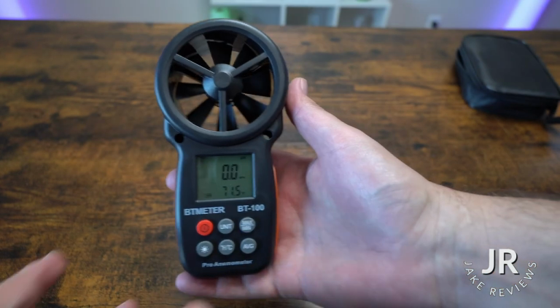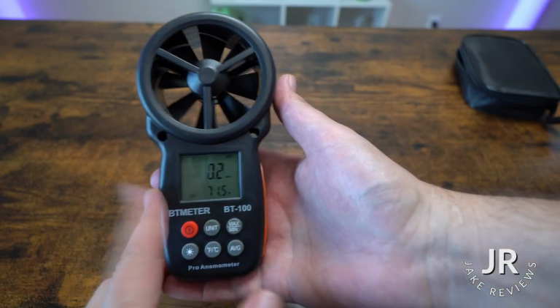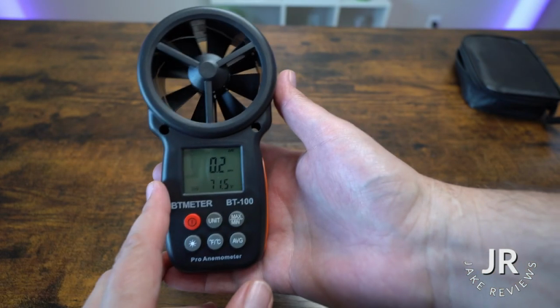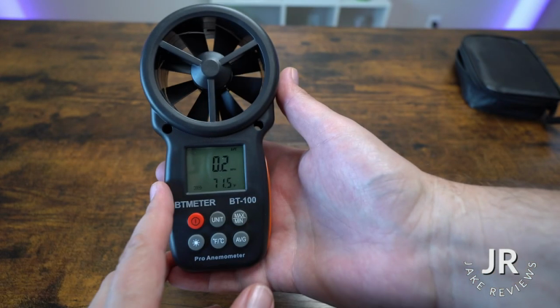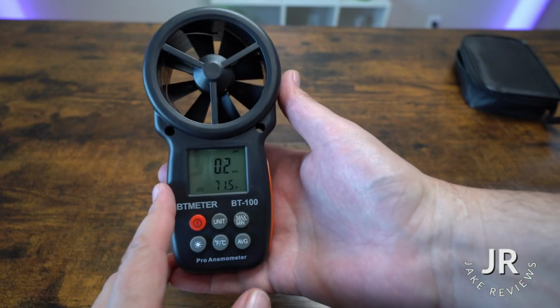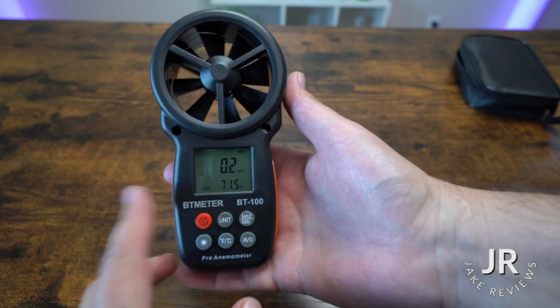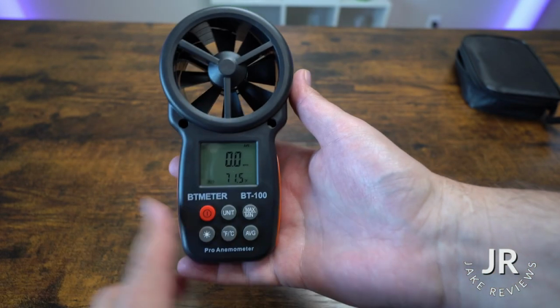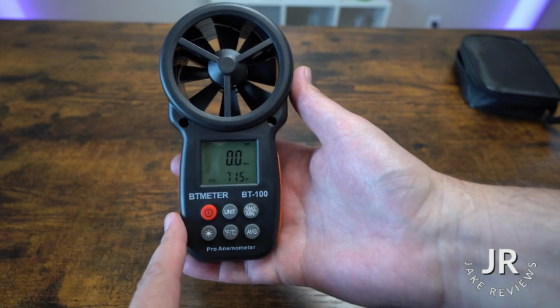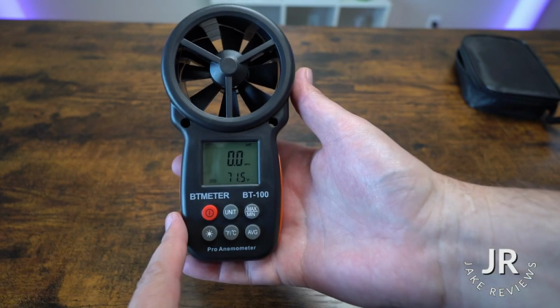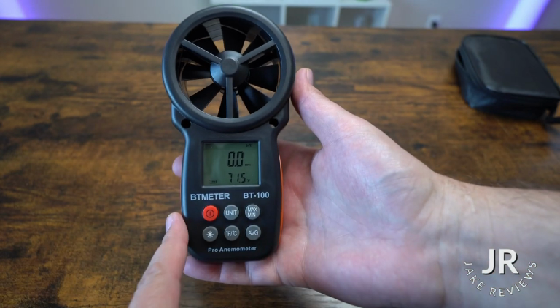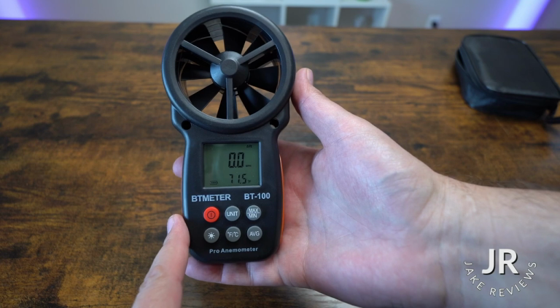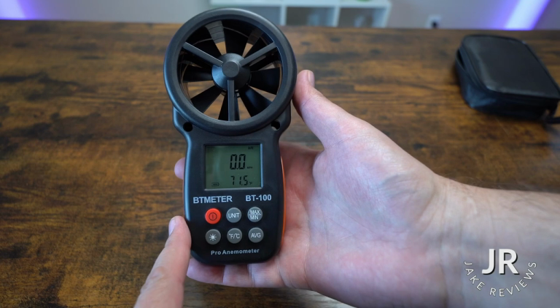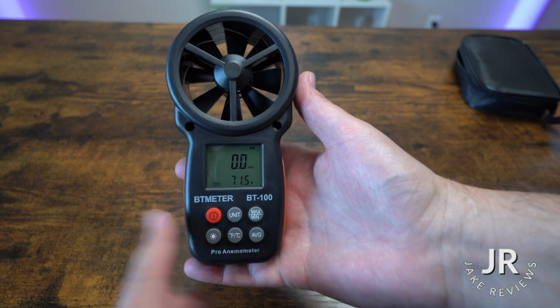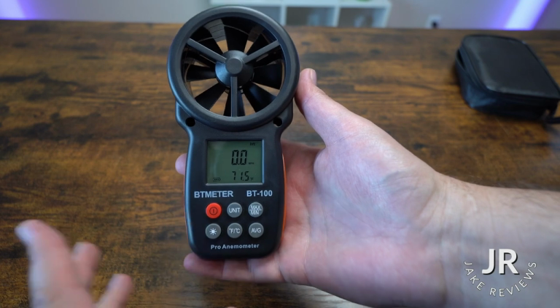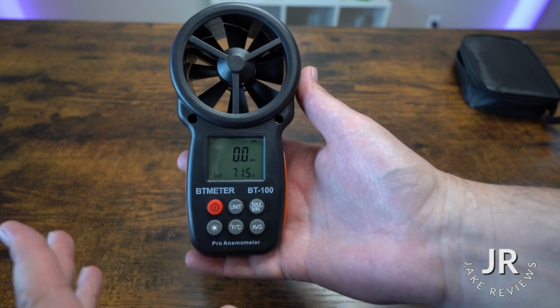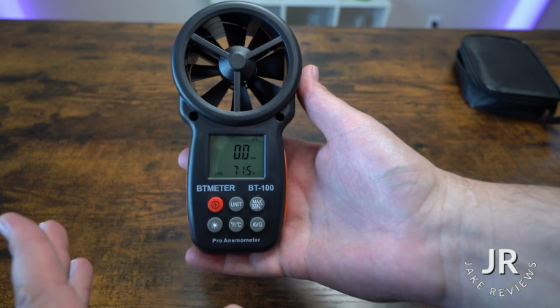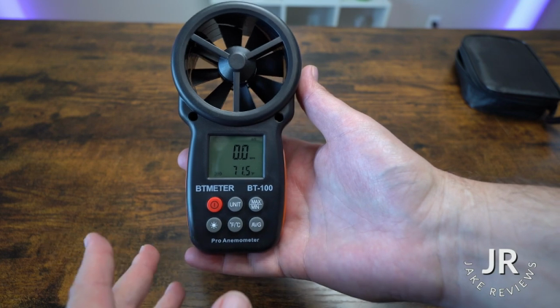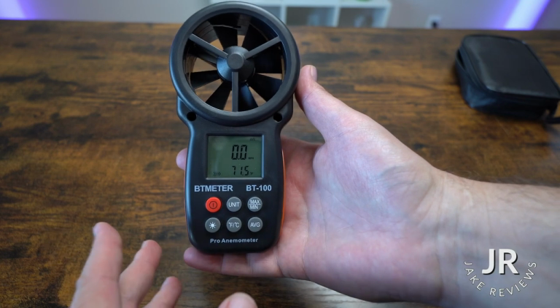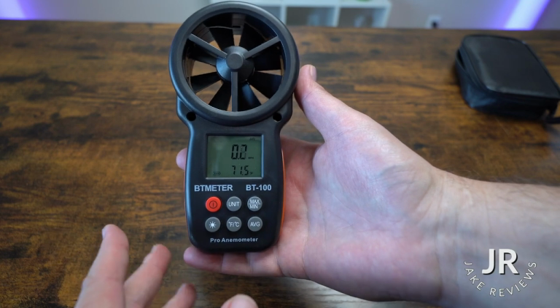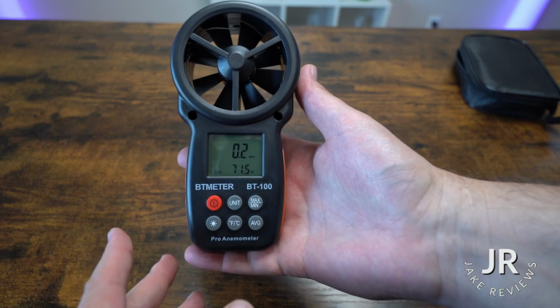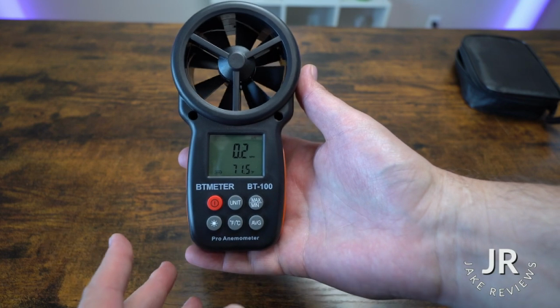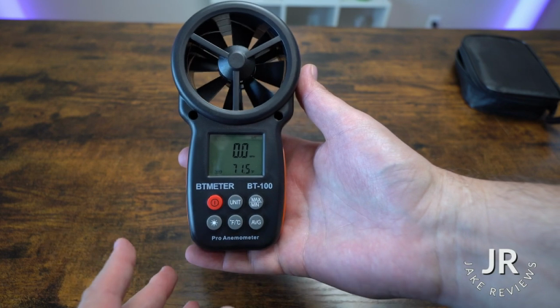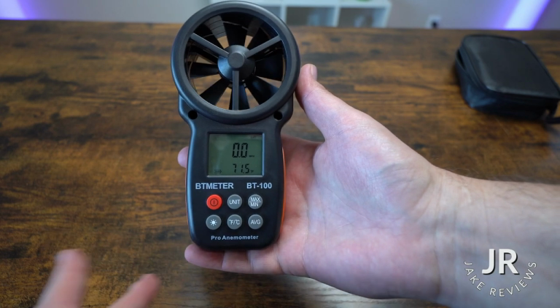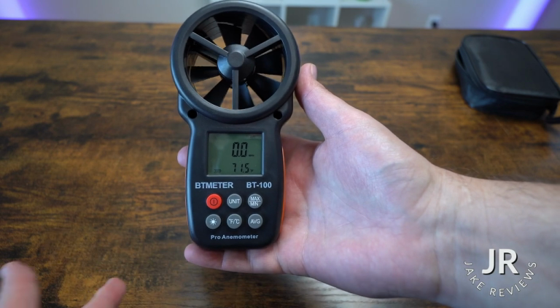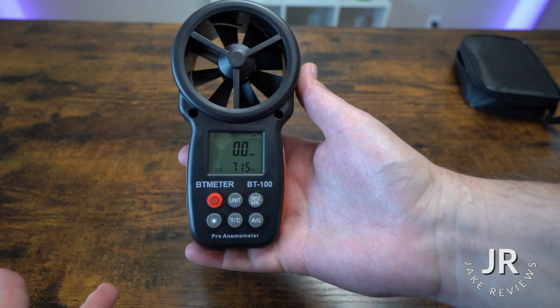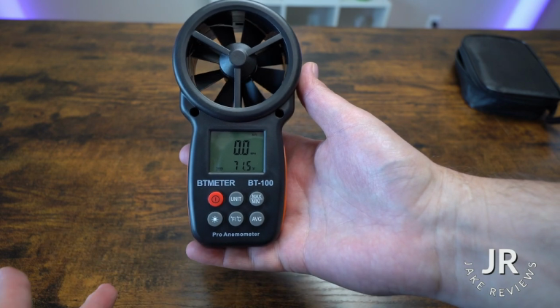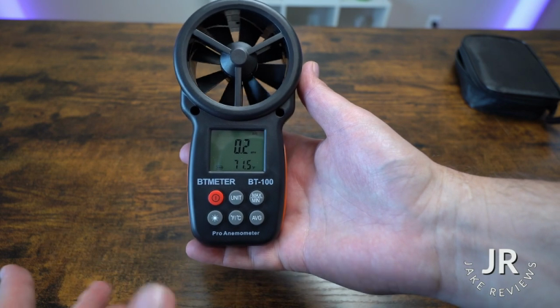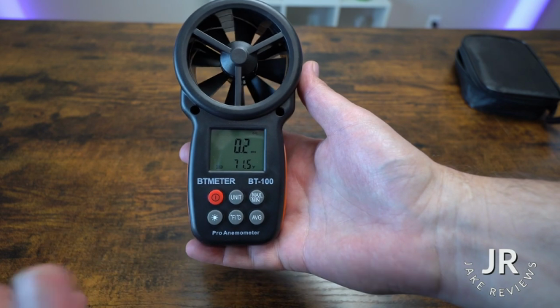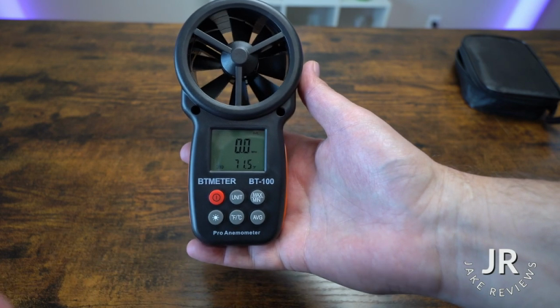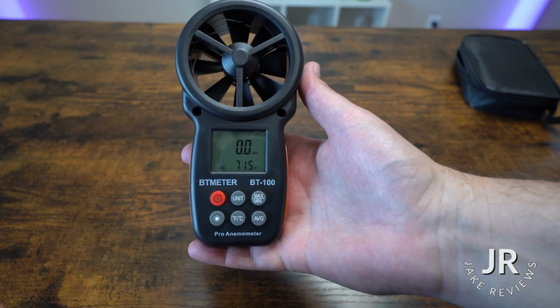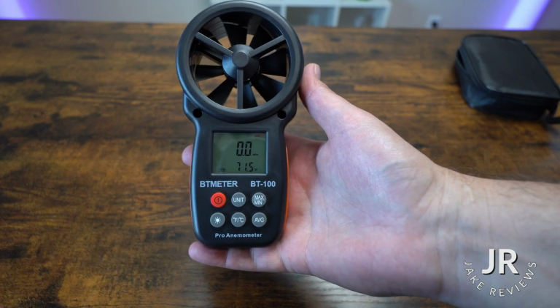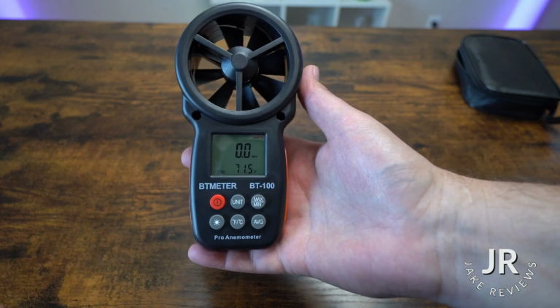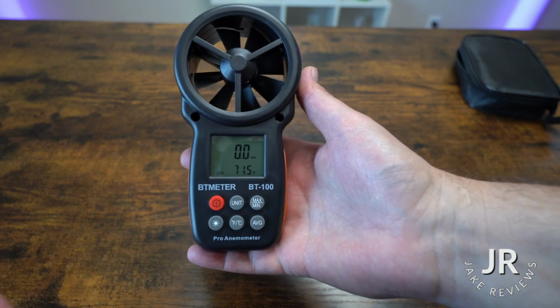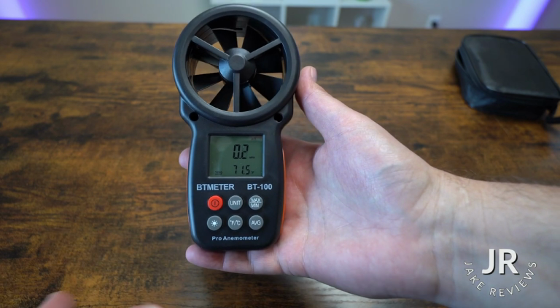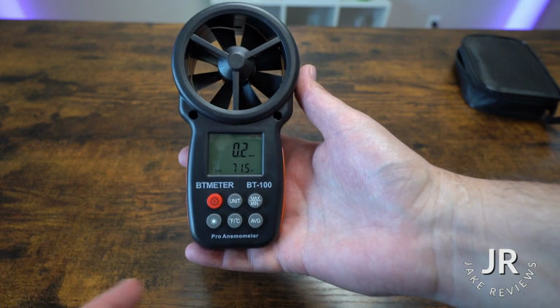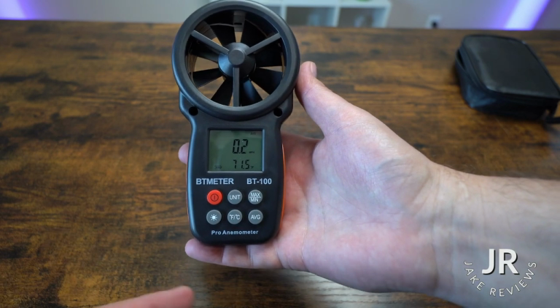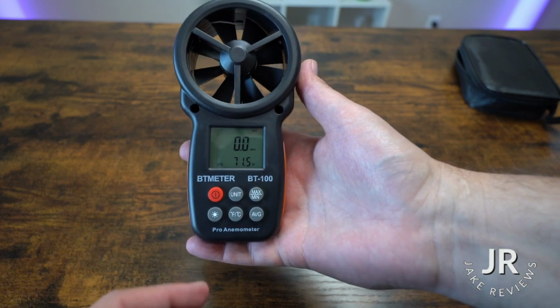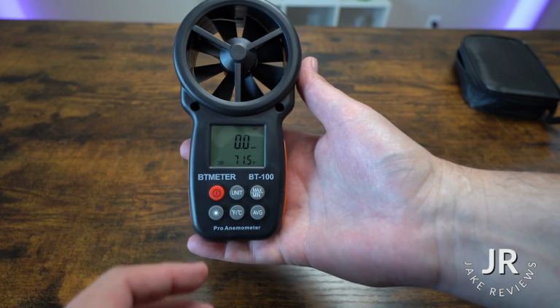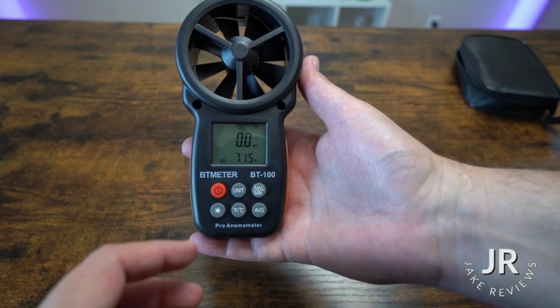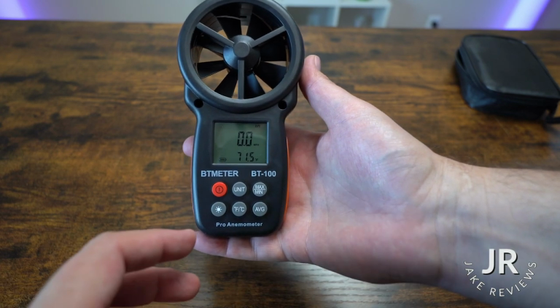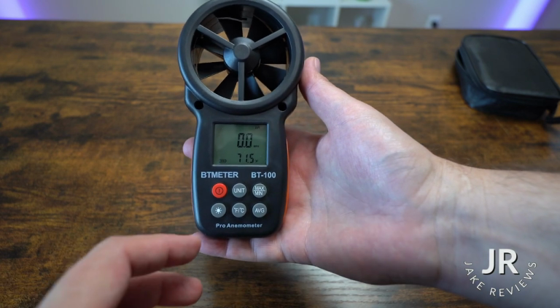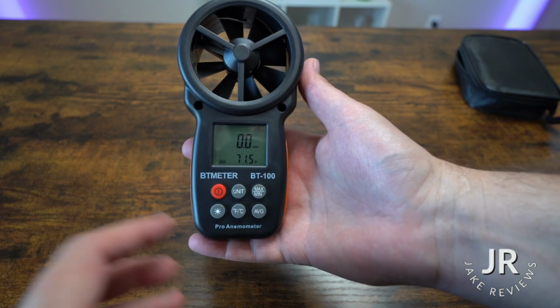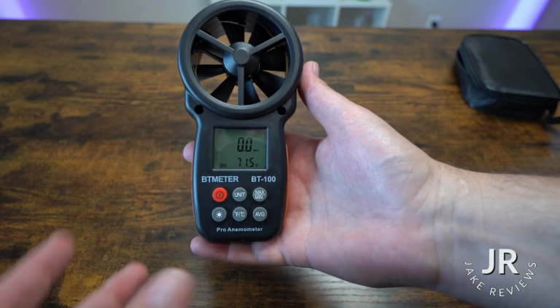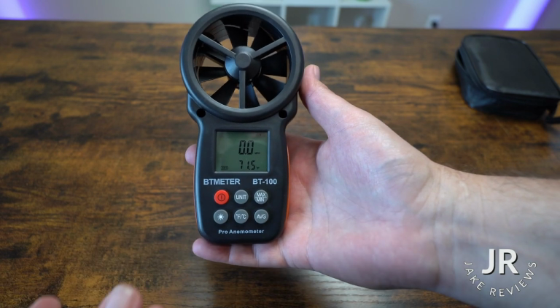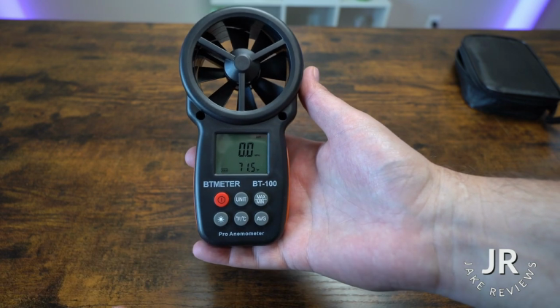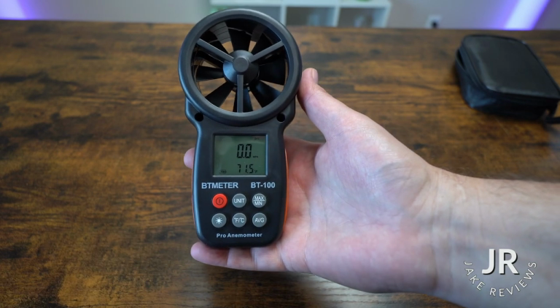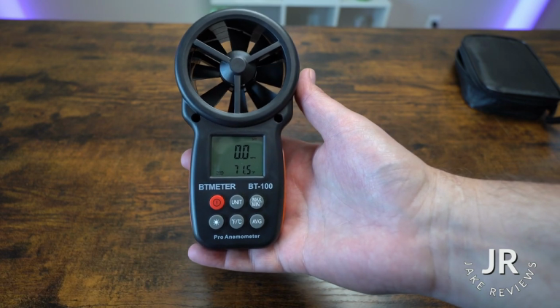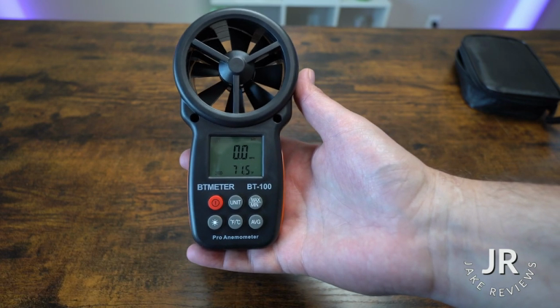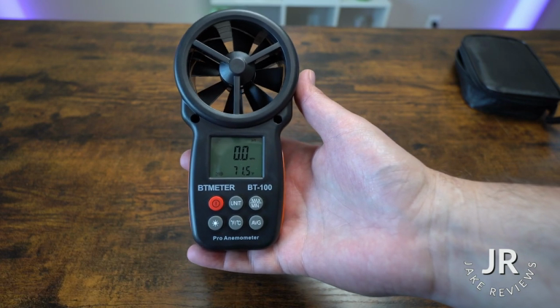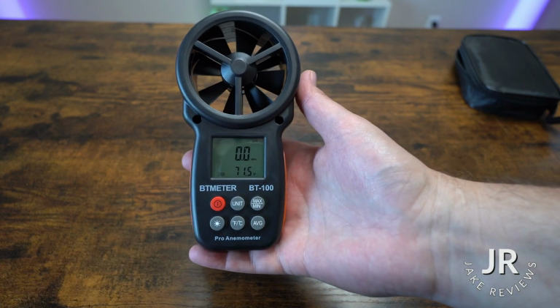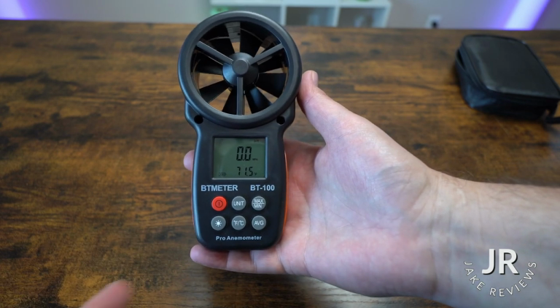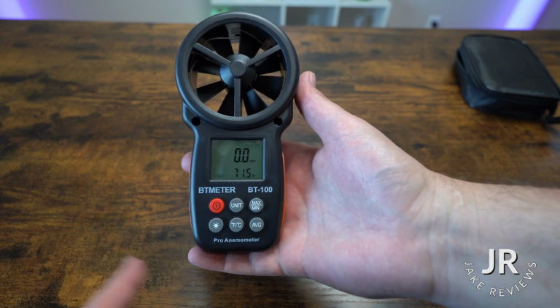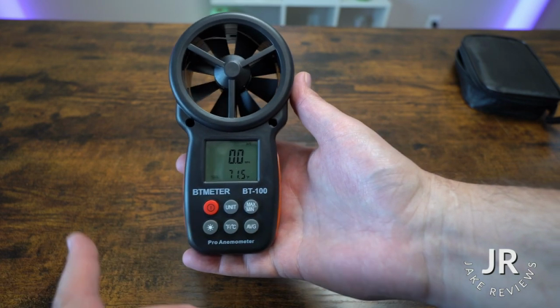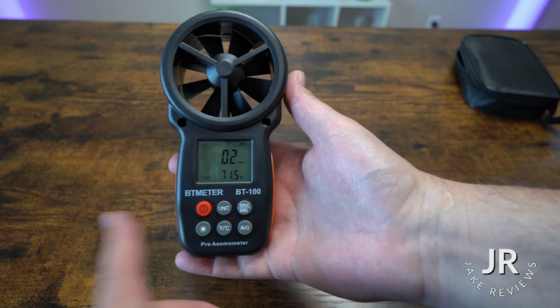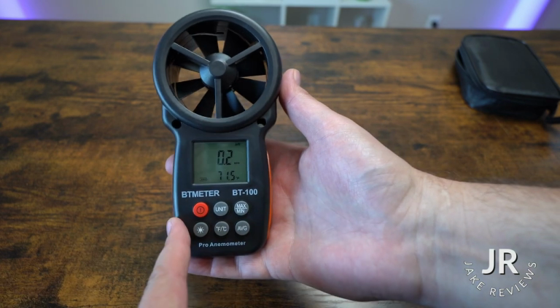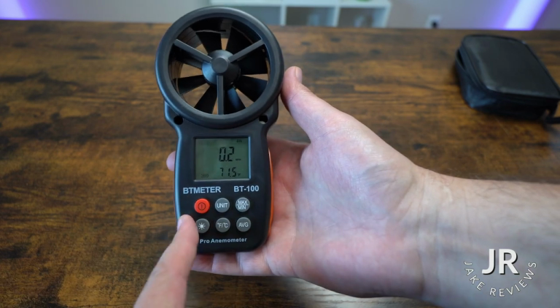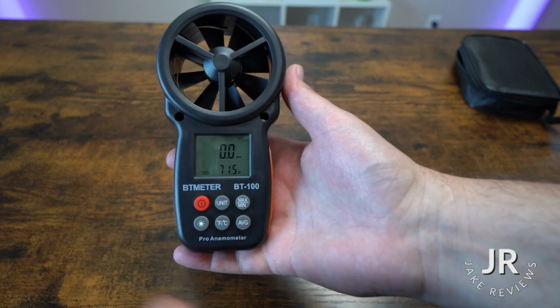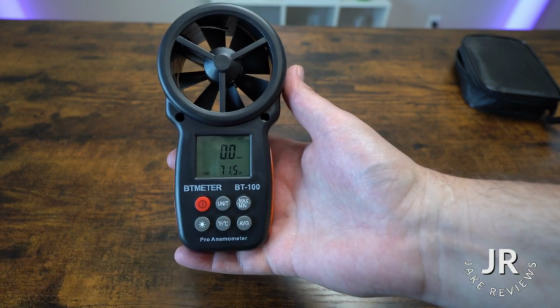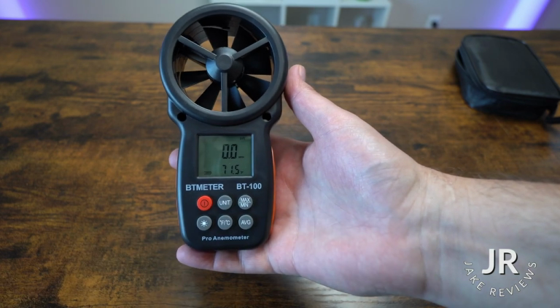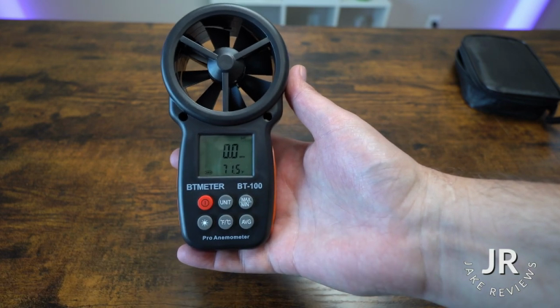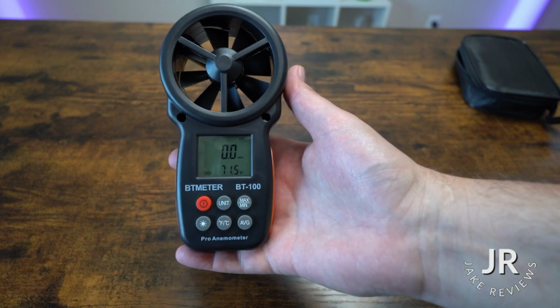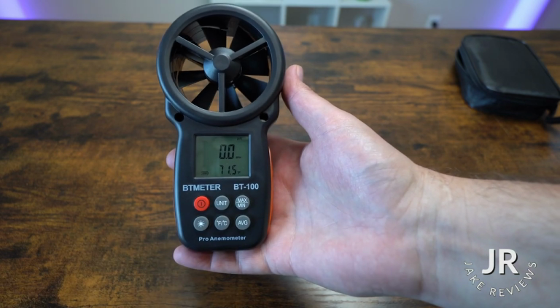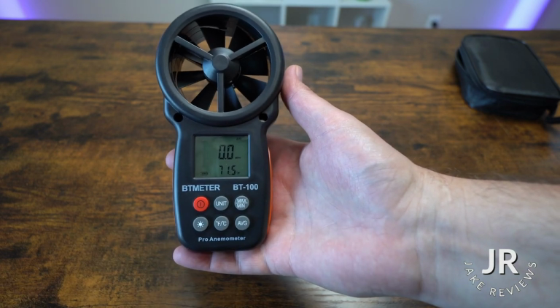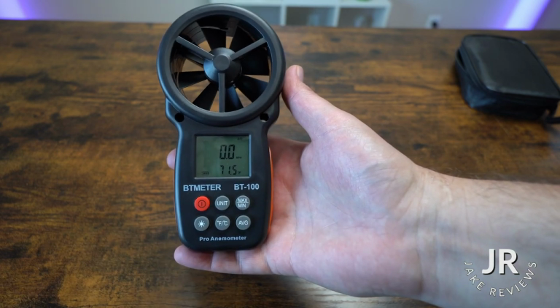Anyway, if you're looking for a tool to measure the wind speeds — say you're going to go out and fly a drone and just want to know what the wind is — these are pretty good to have.